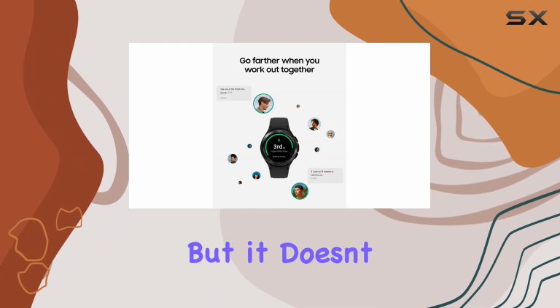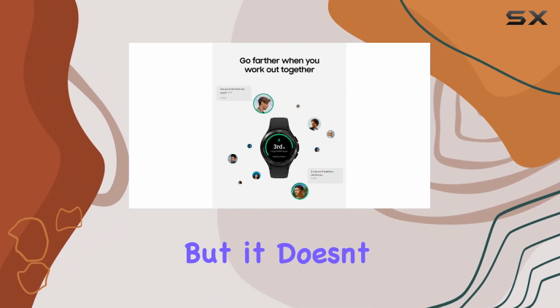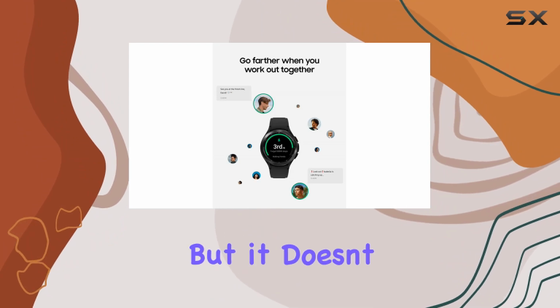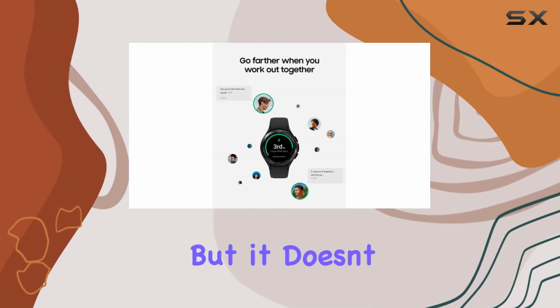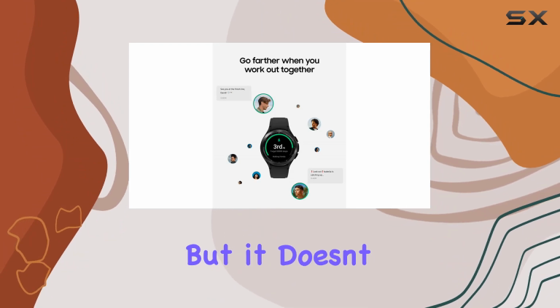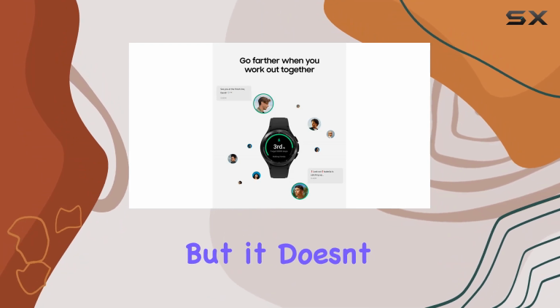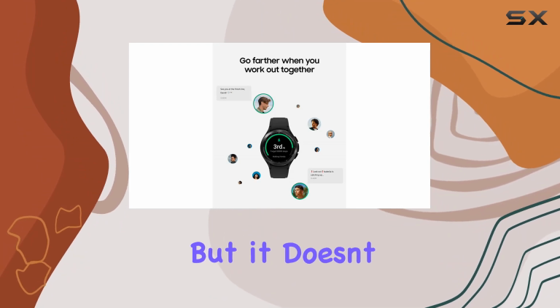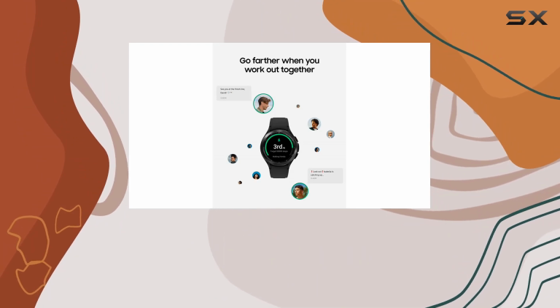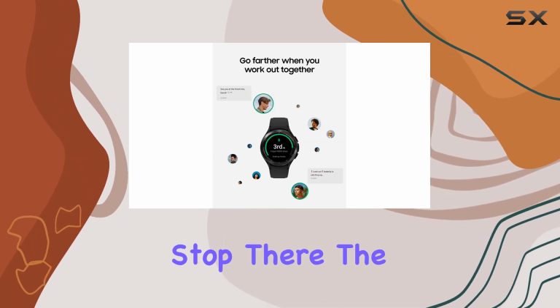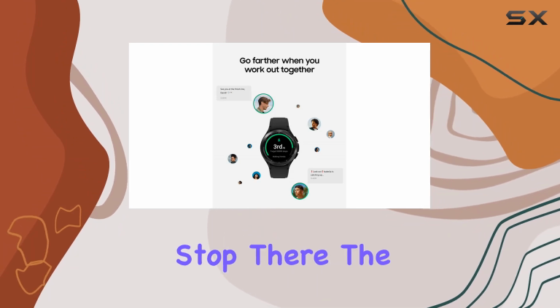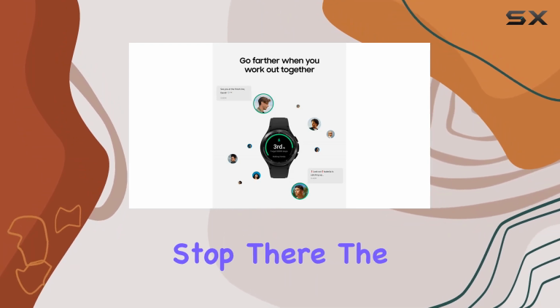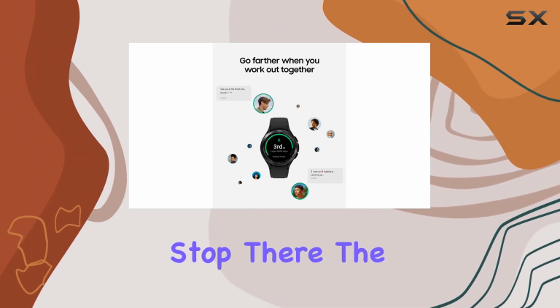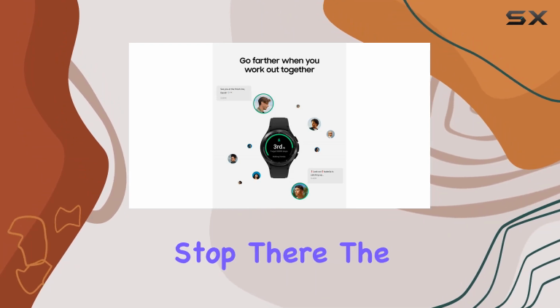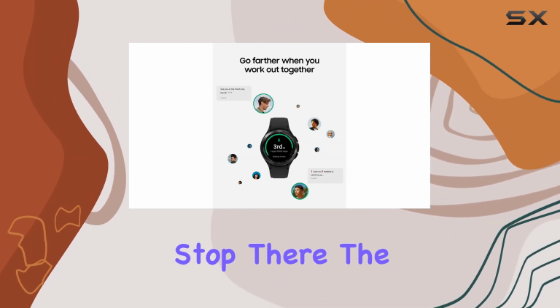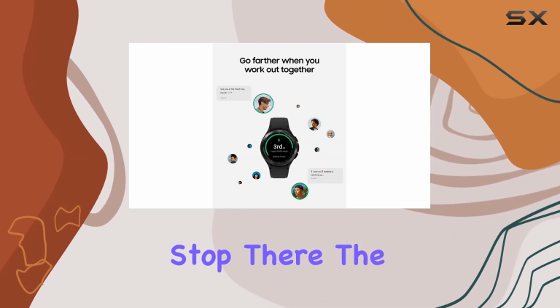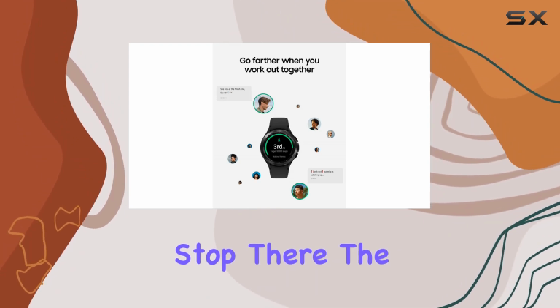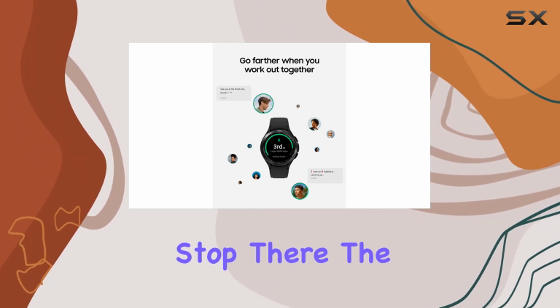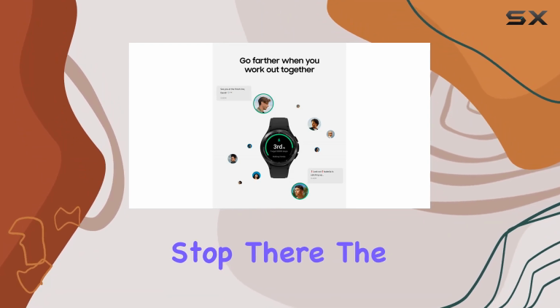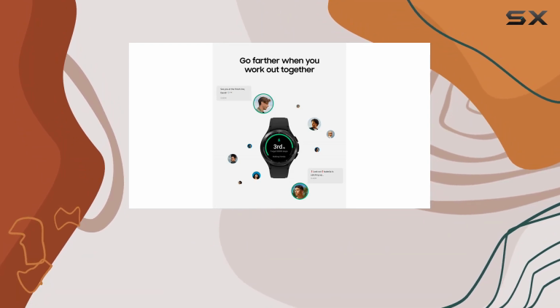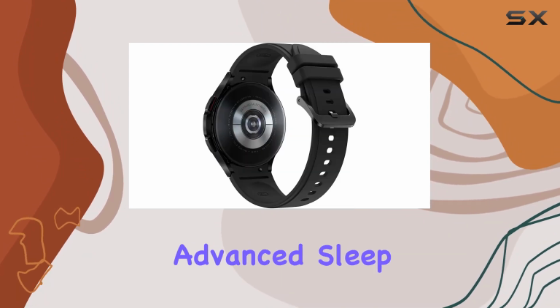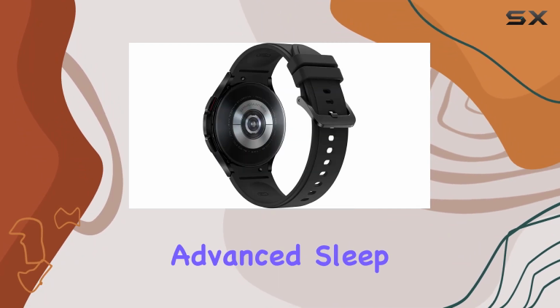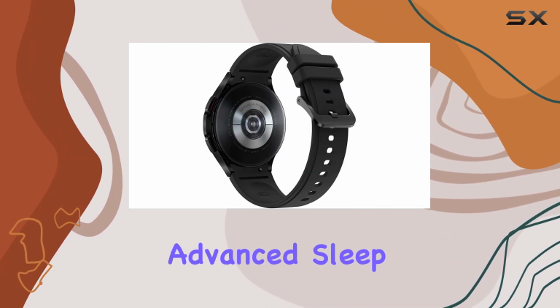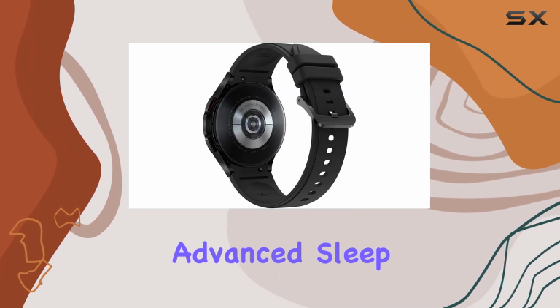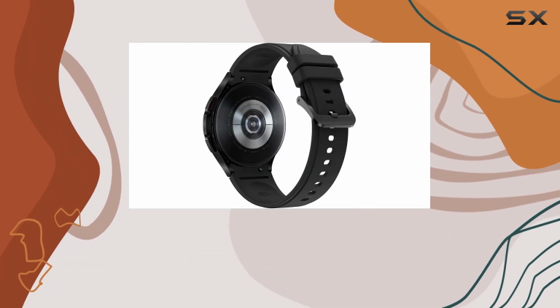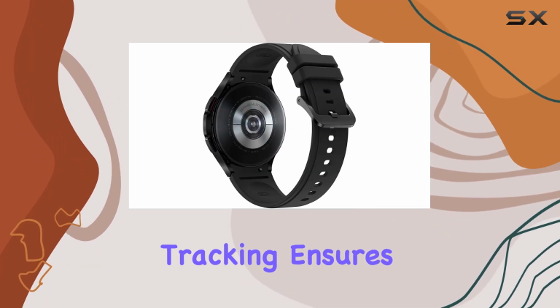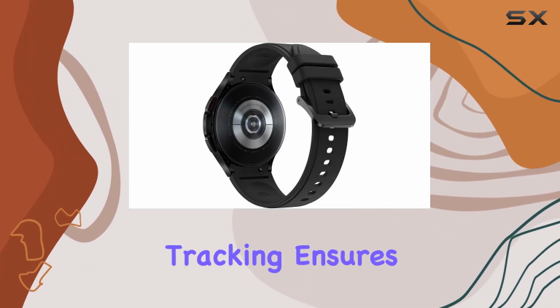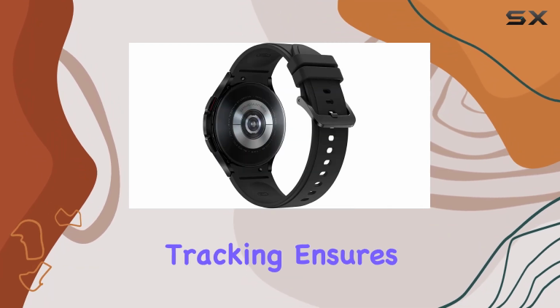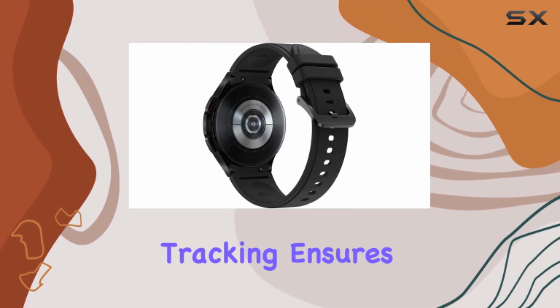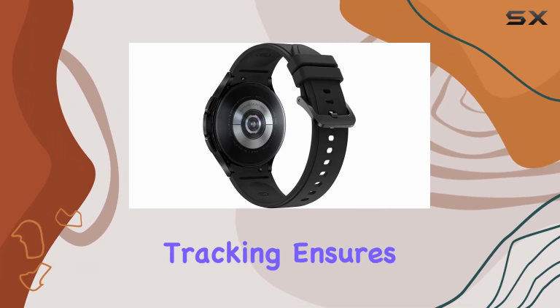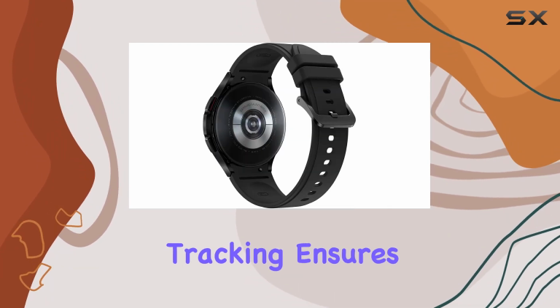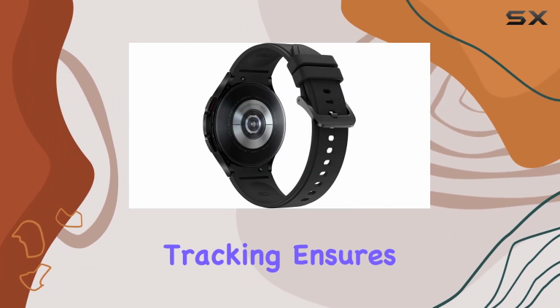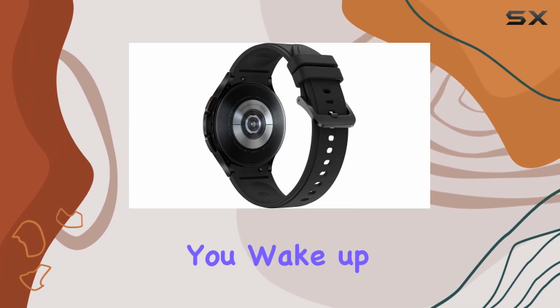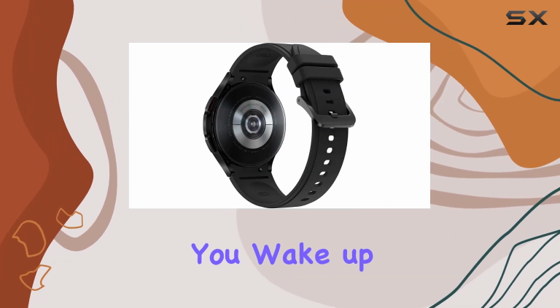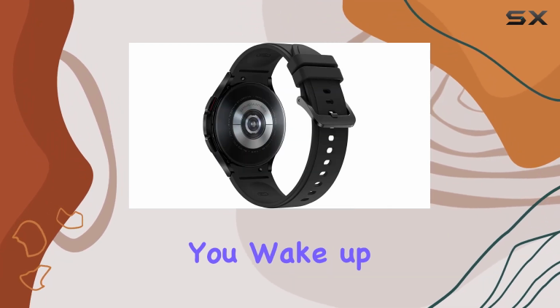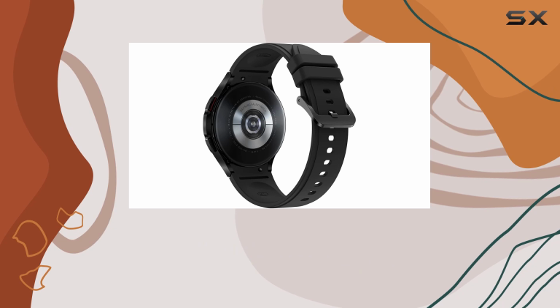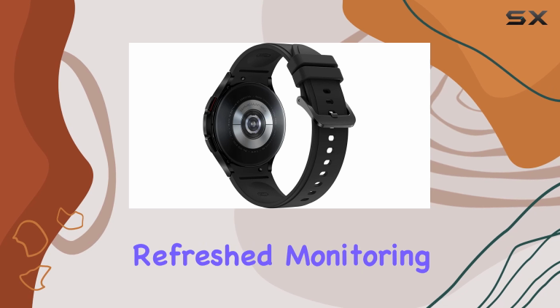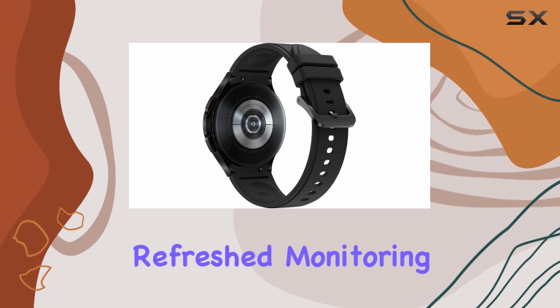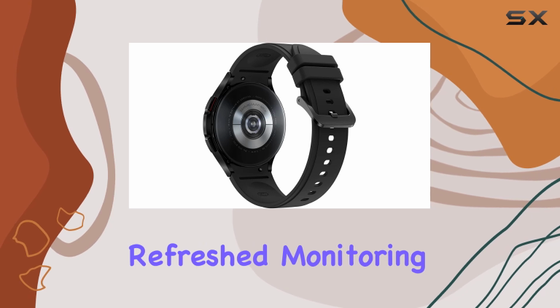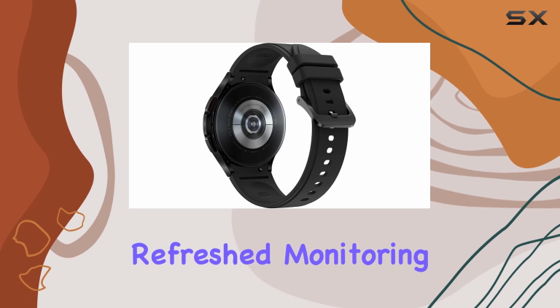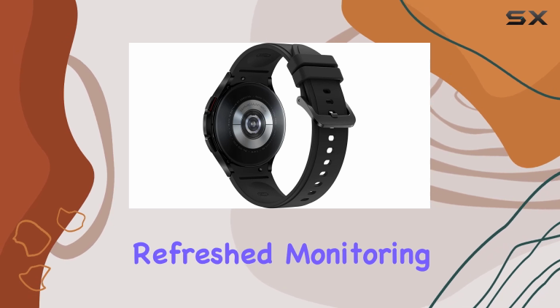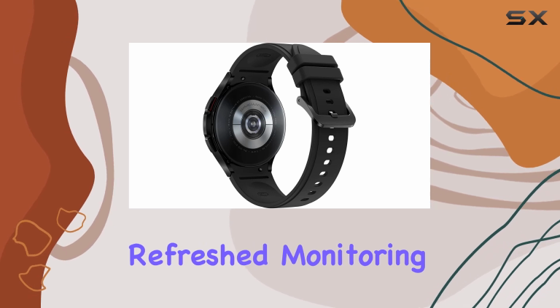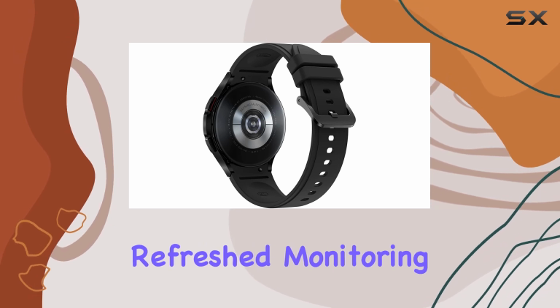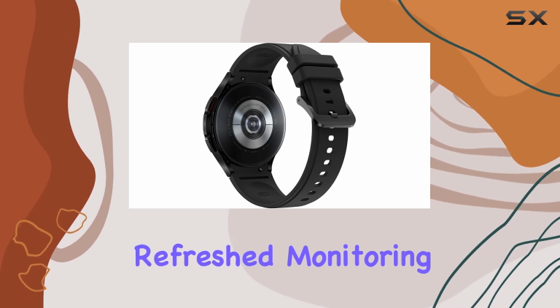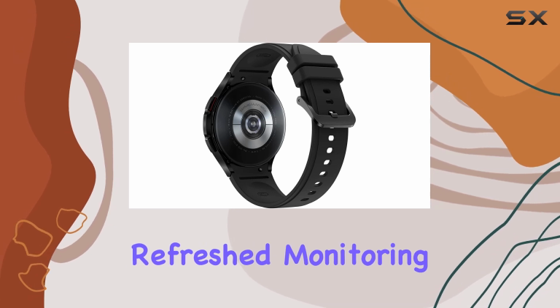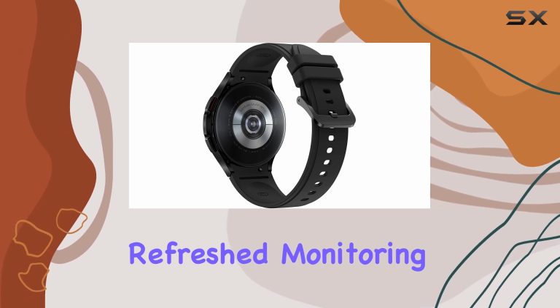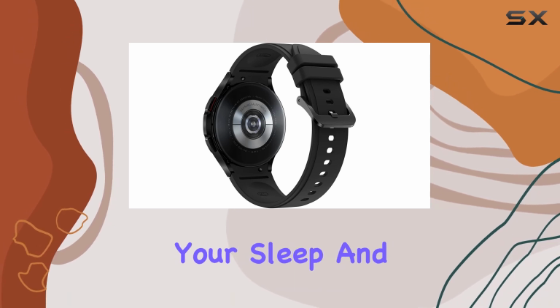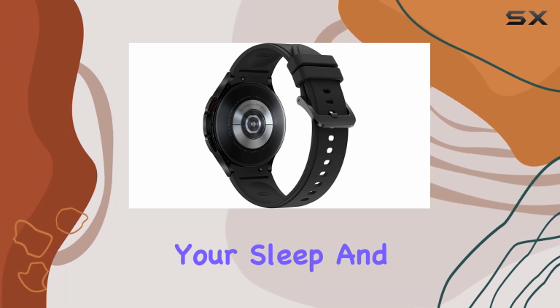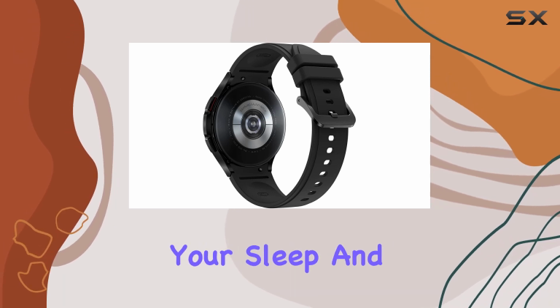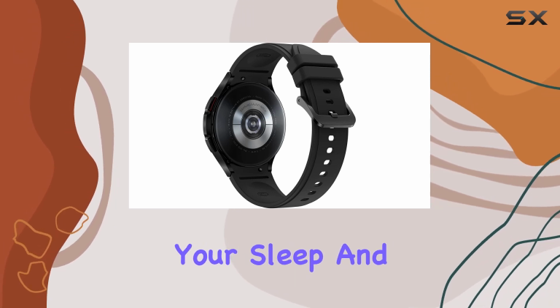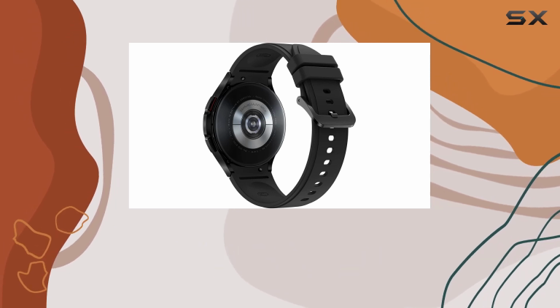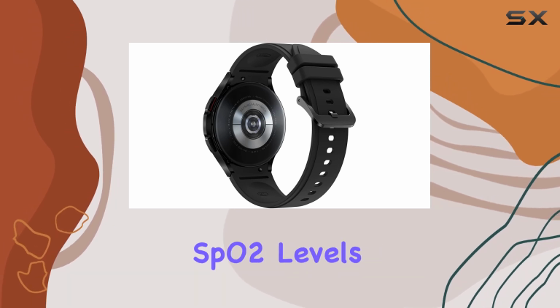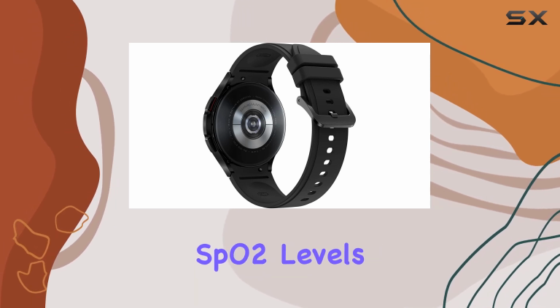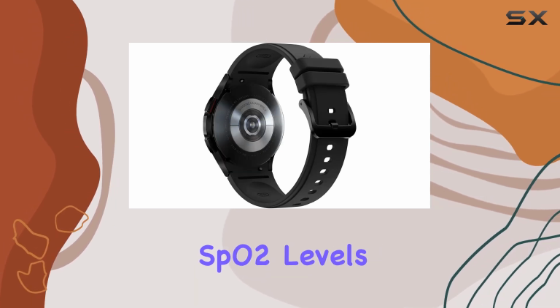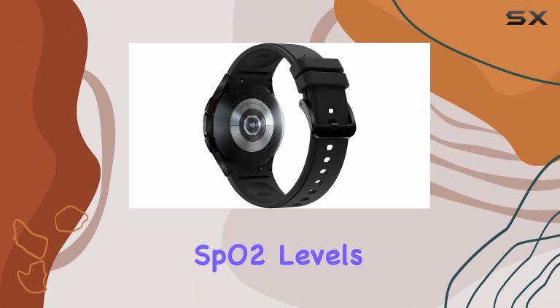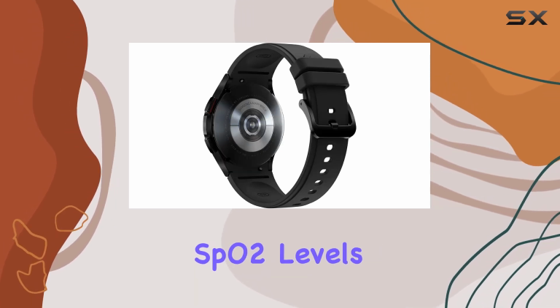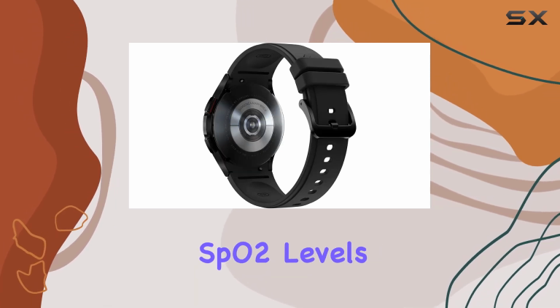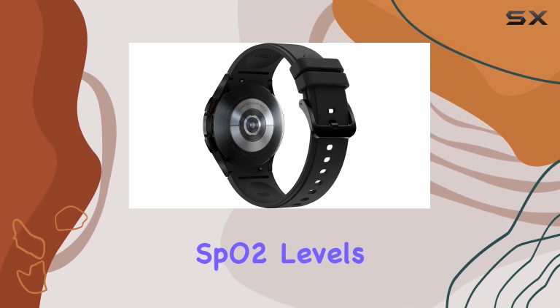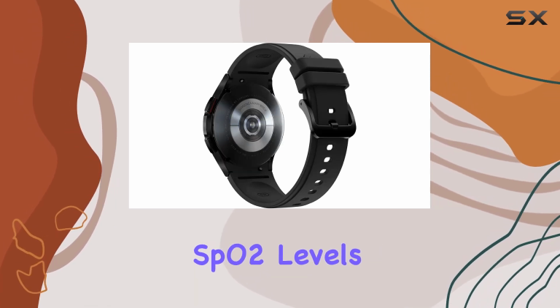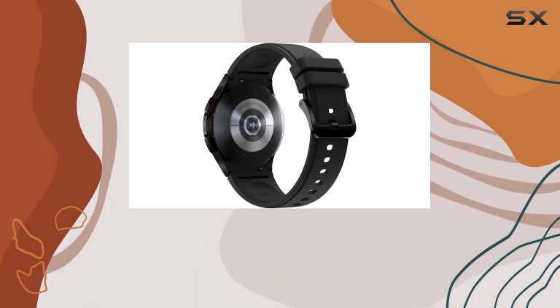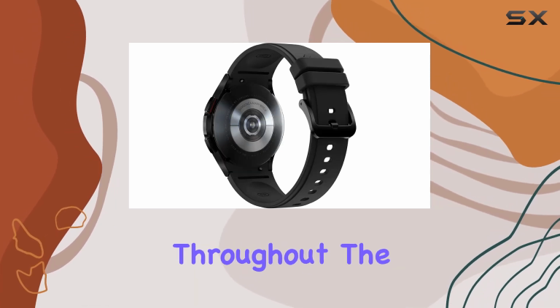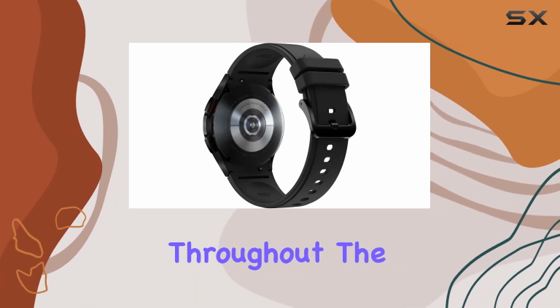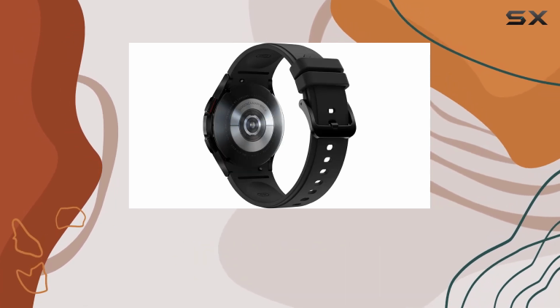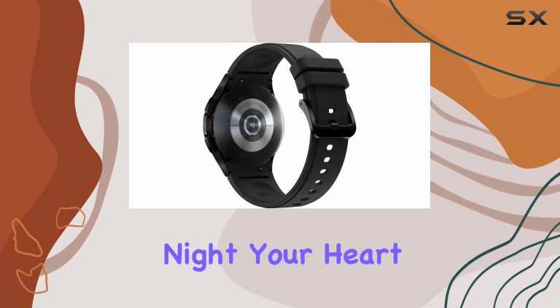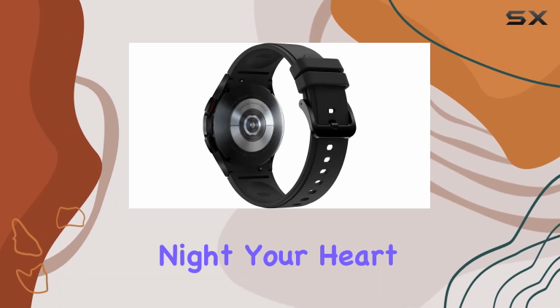But it doesn't stop there. The advanced sleep tracking ensures you wake up refreshed, monitoring your sleep and SpO2 levels throughout the night.